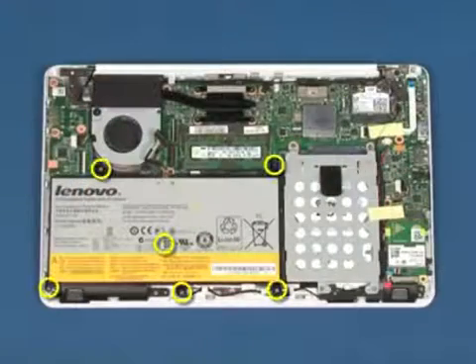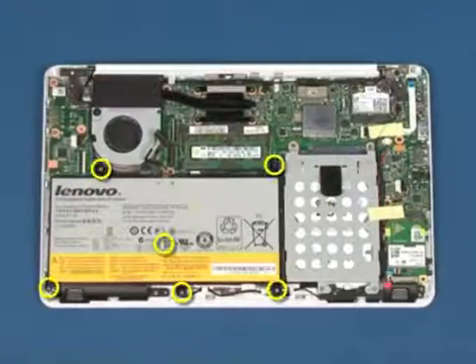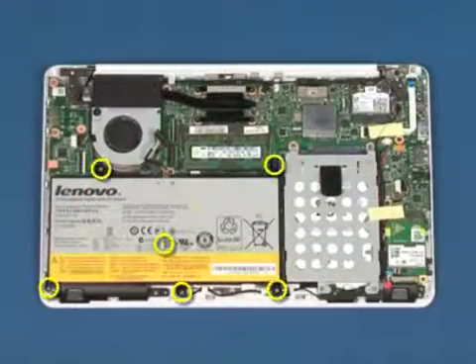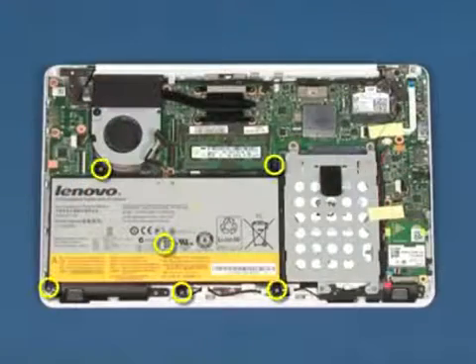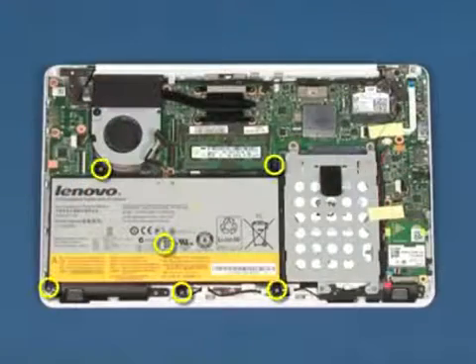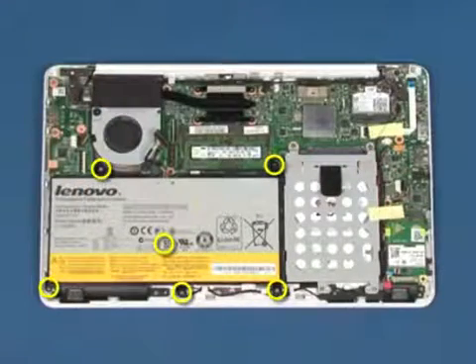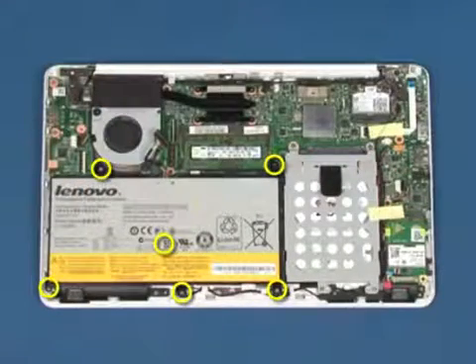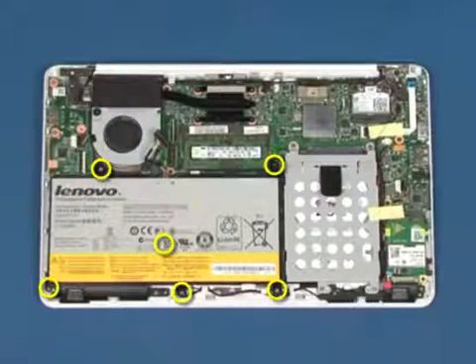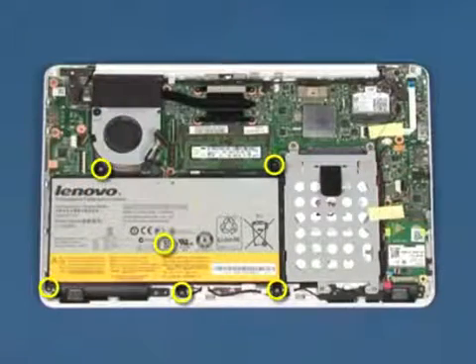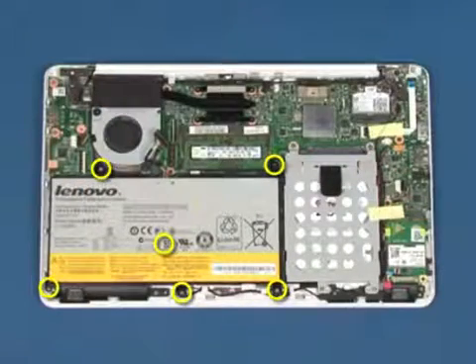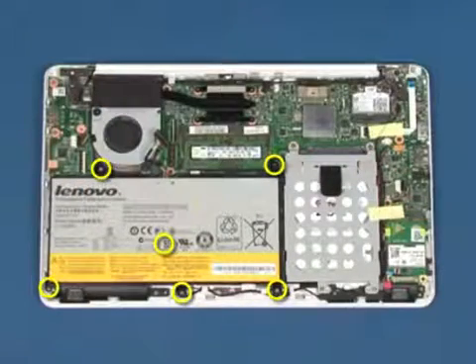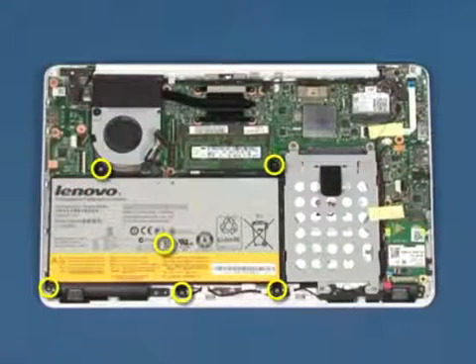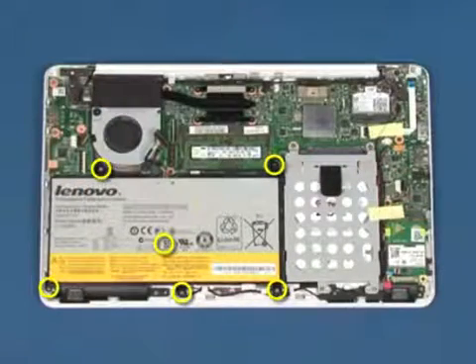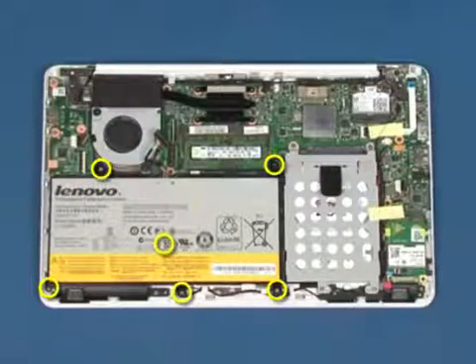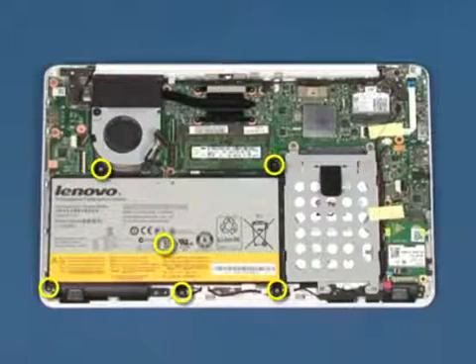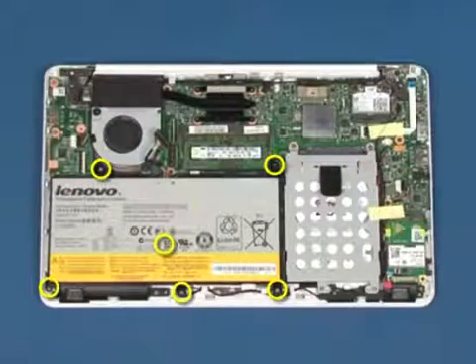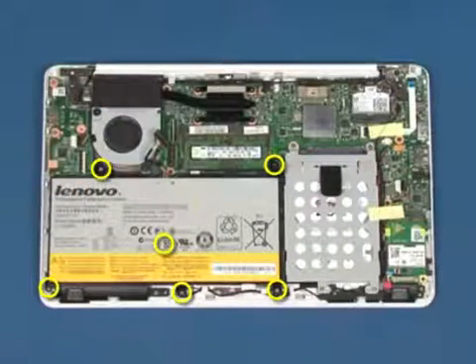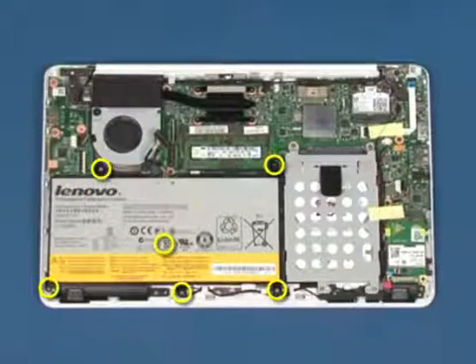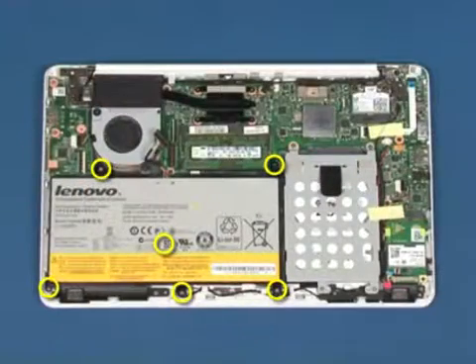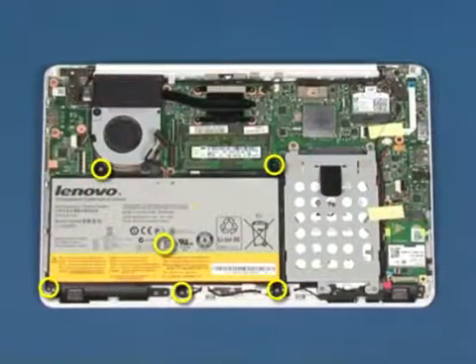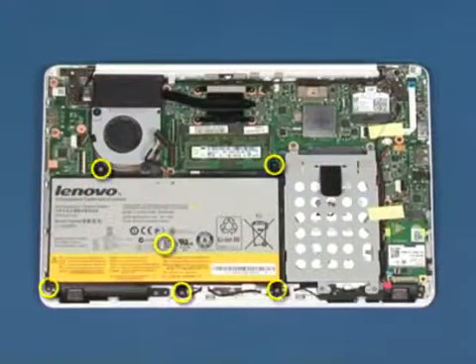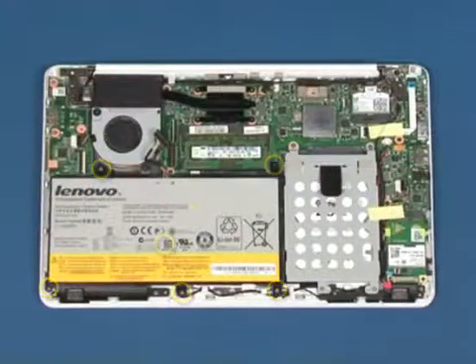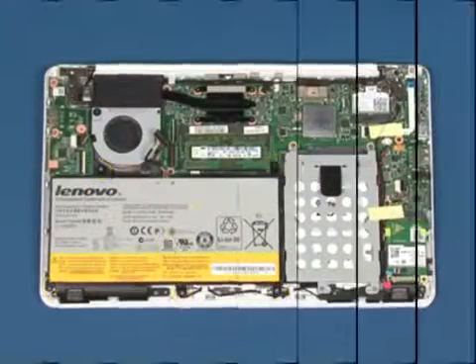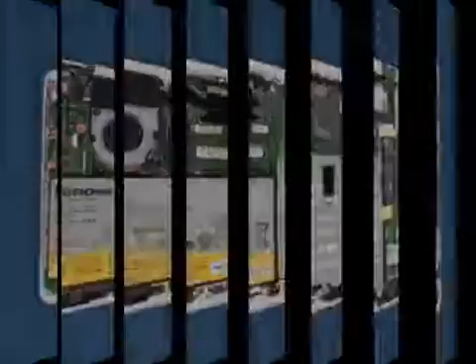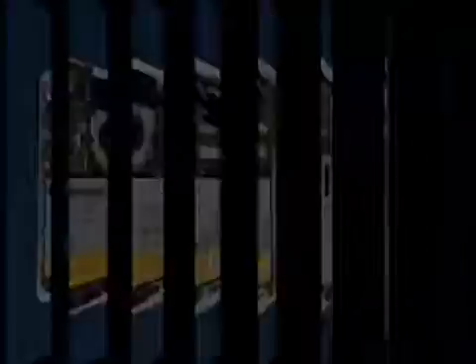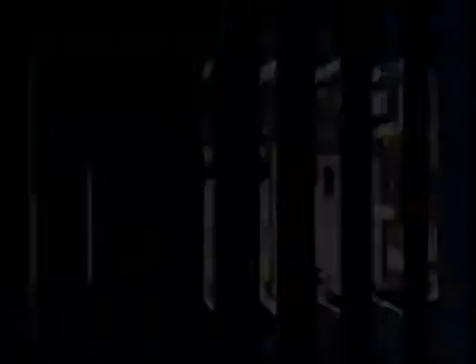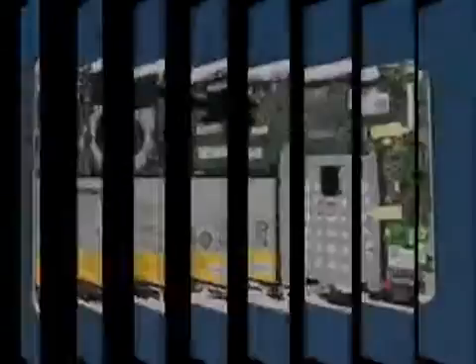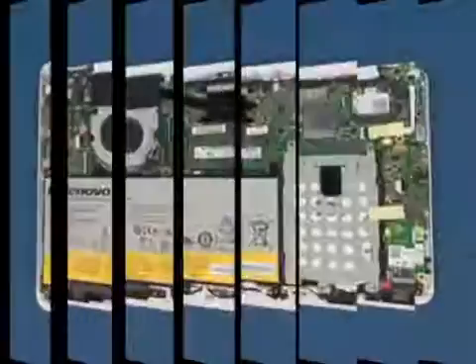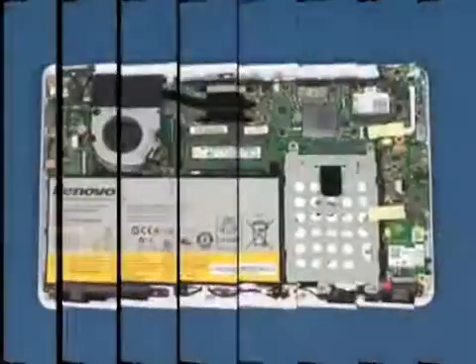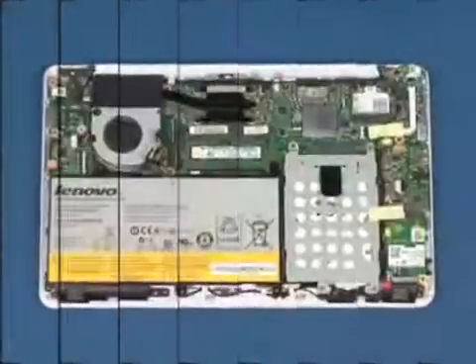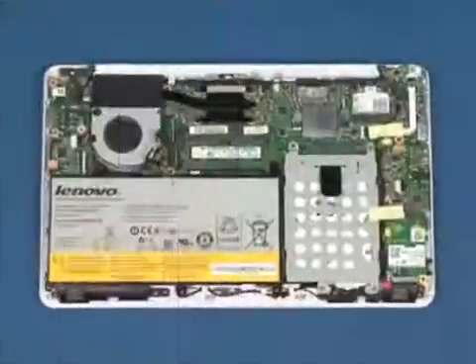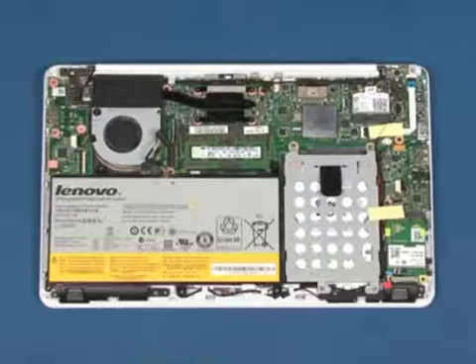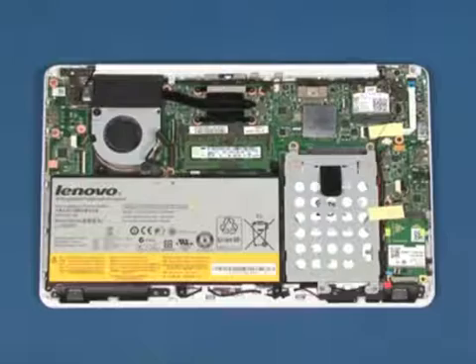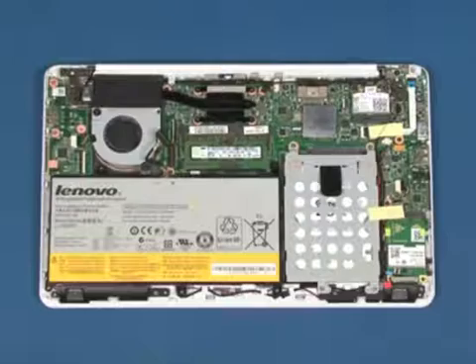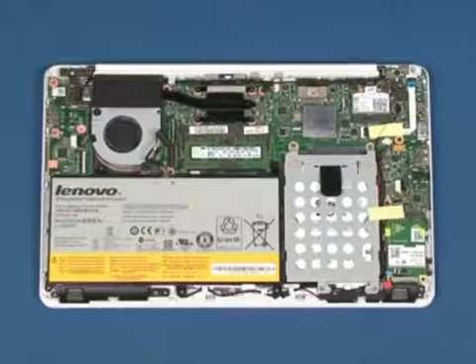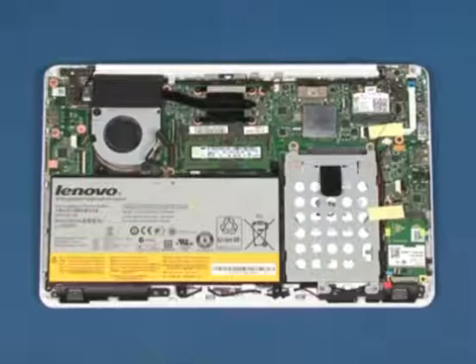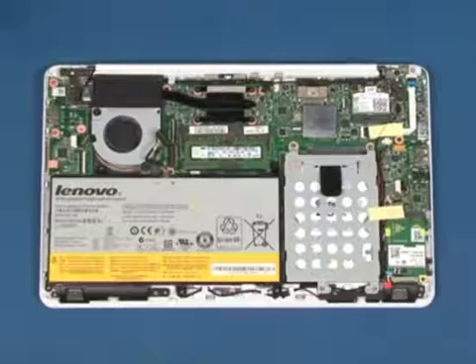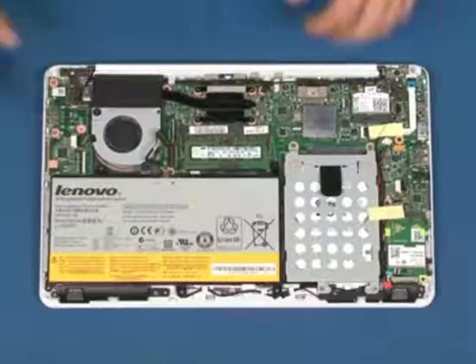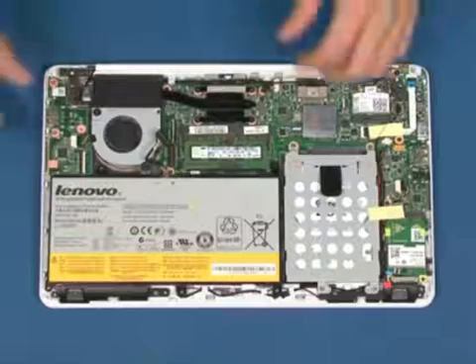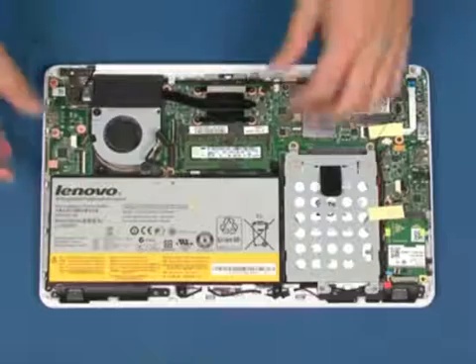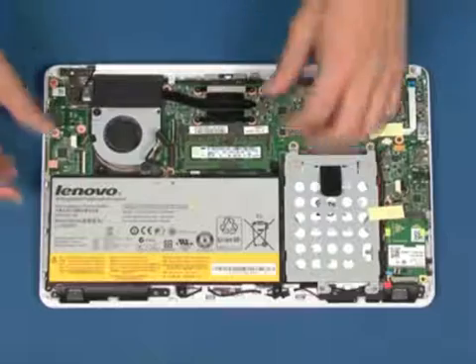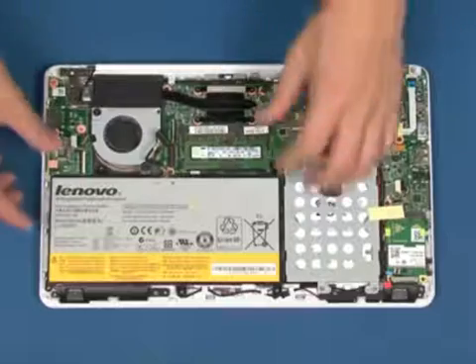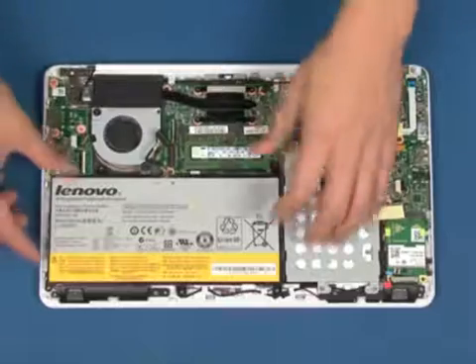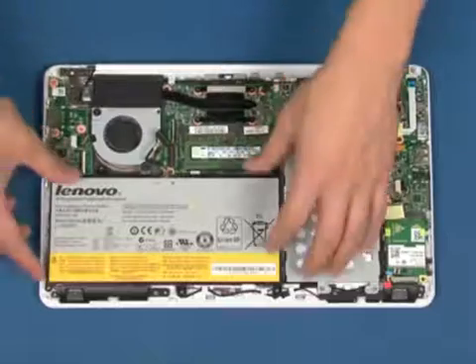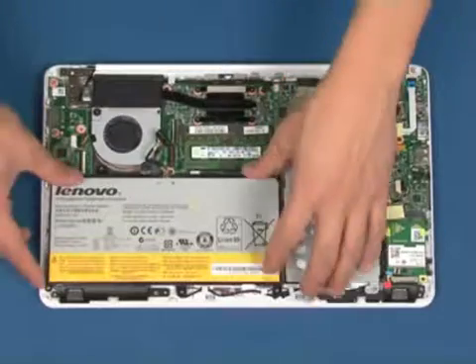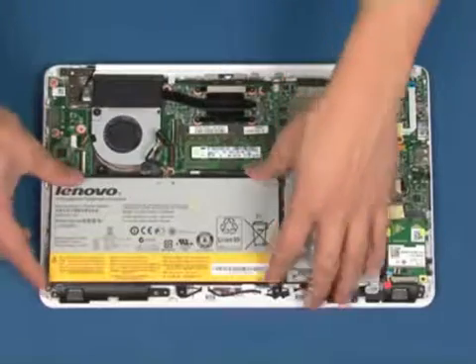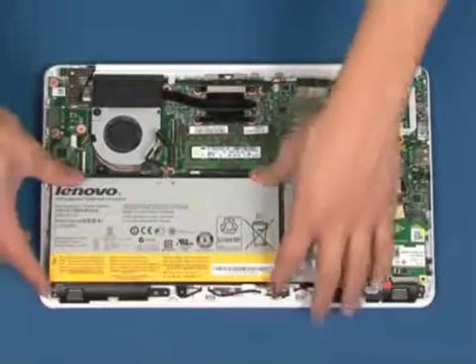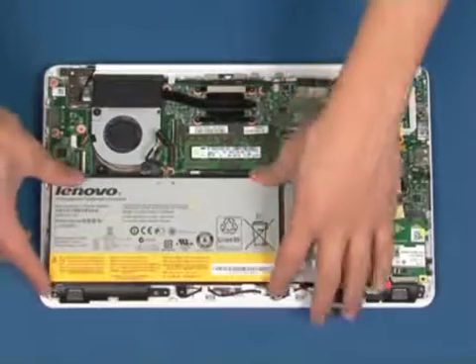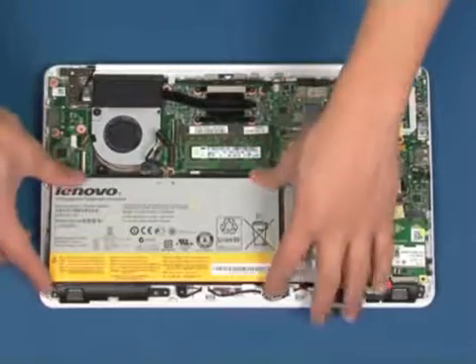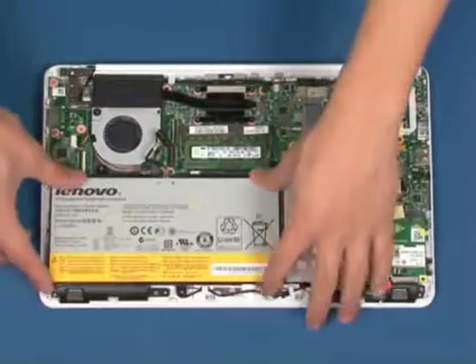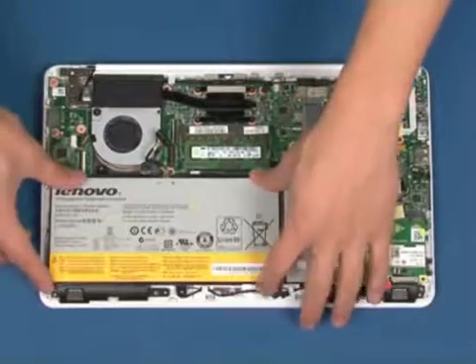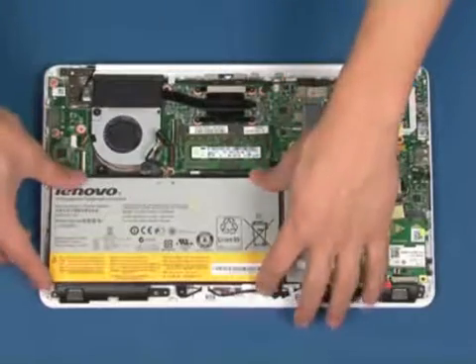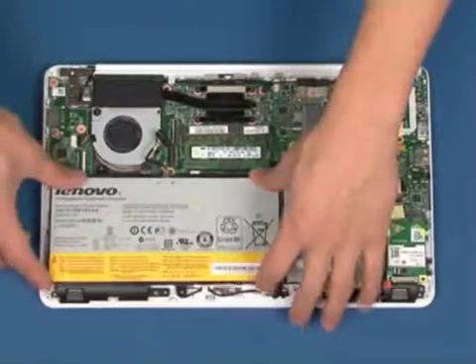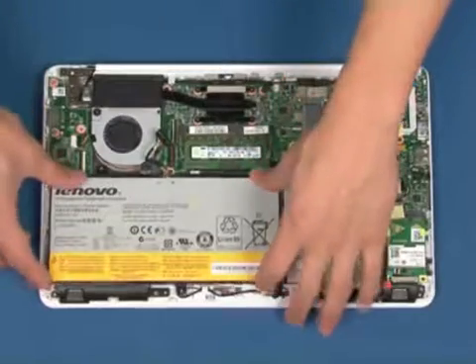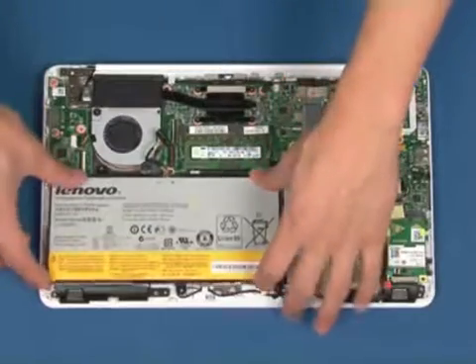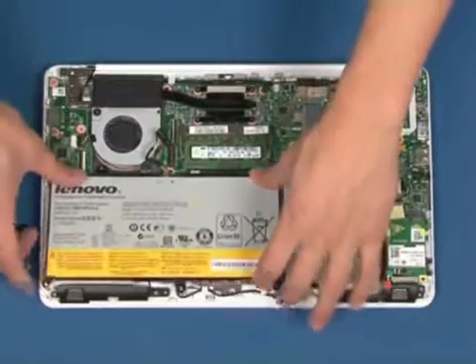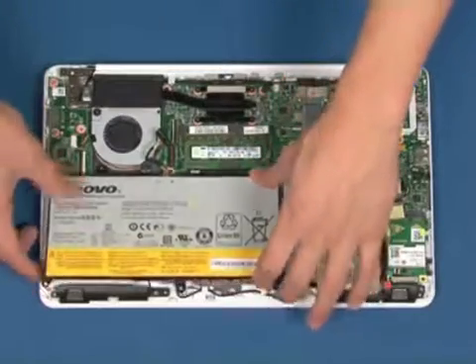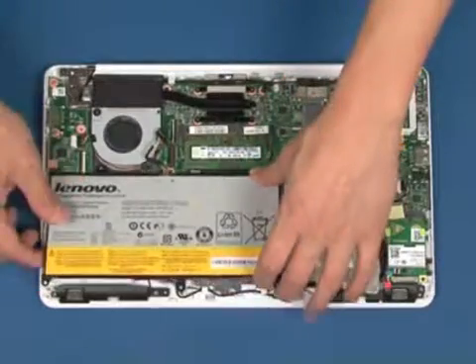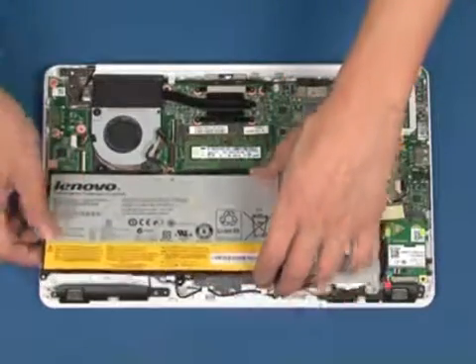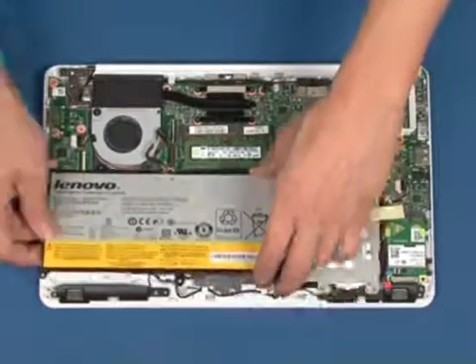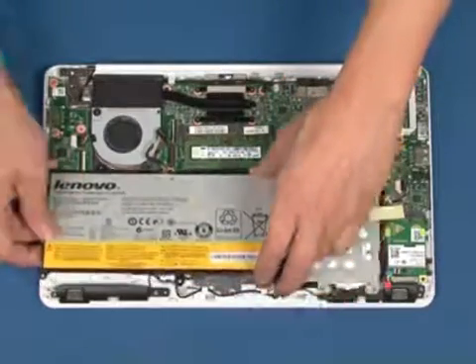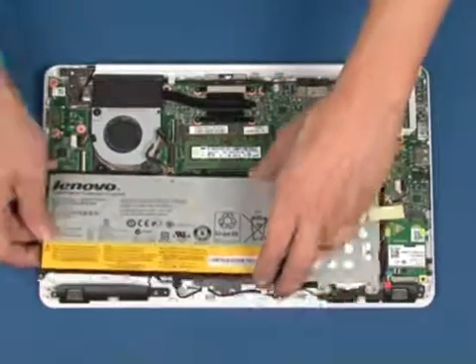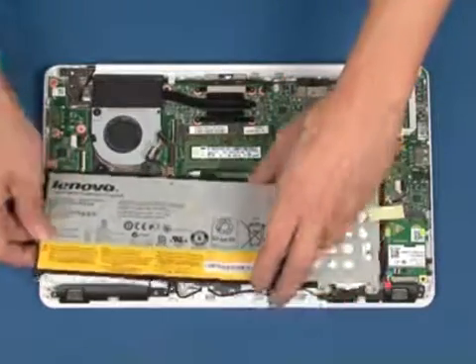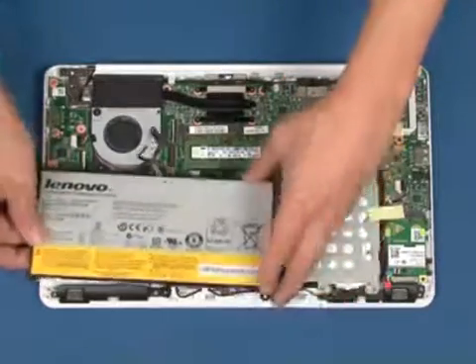Remove the six screws as marked. Lift up and remove the battery.